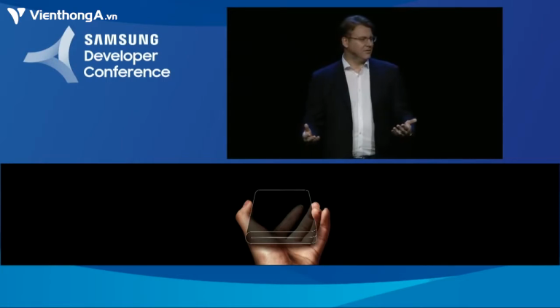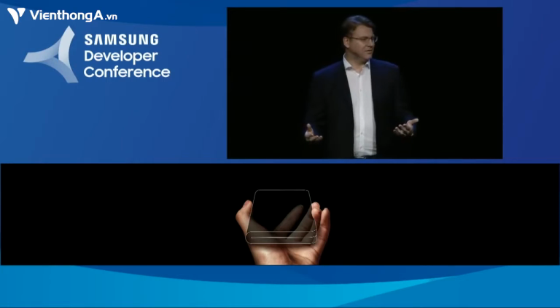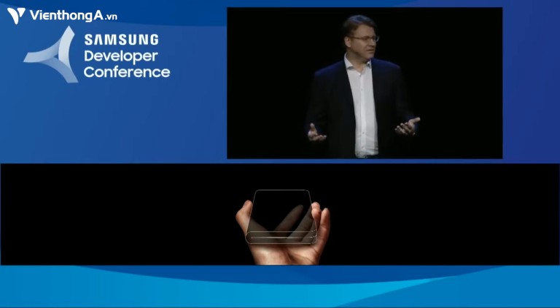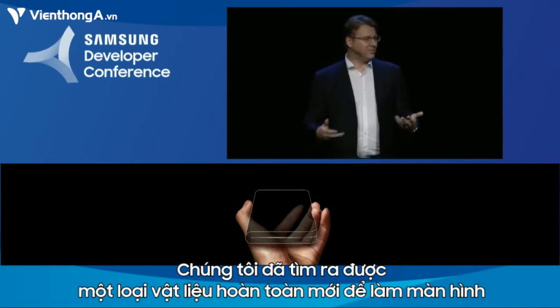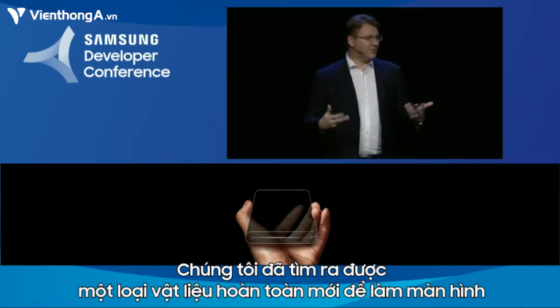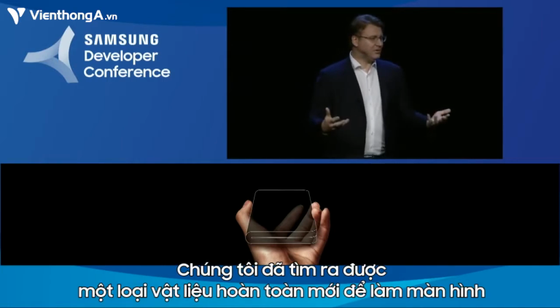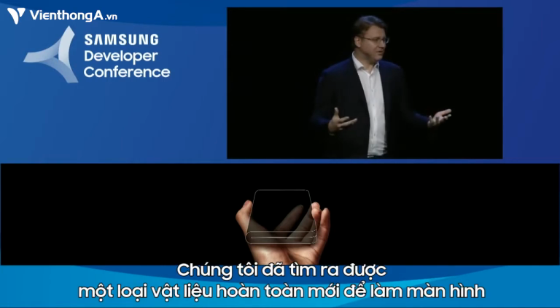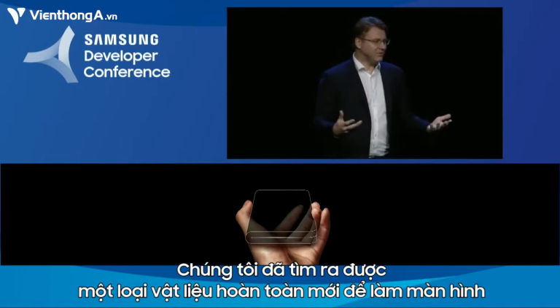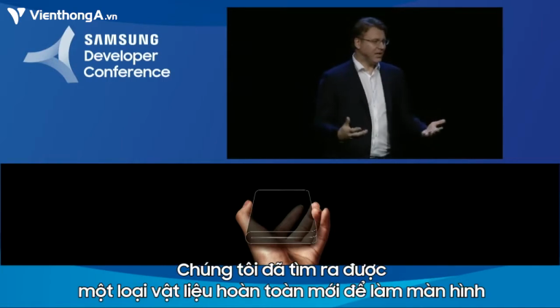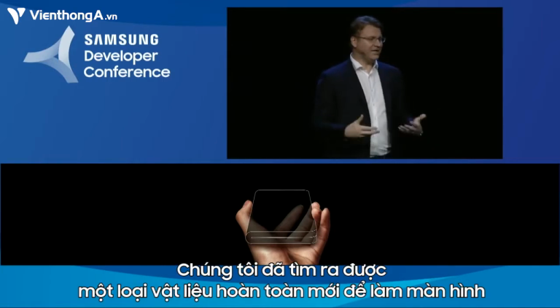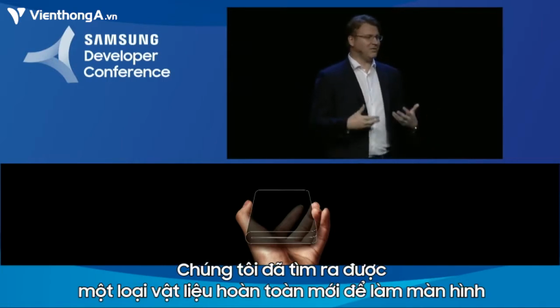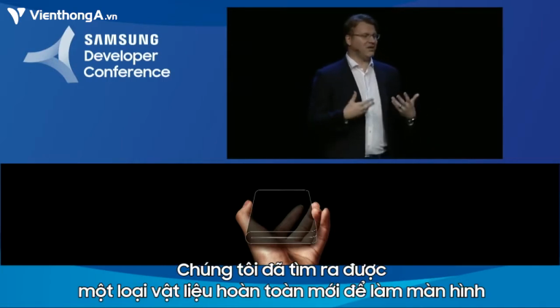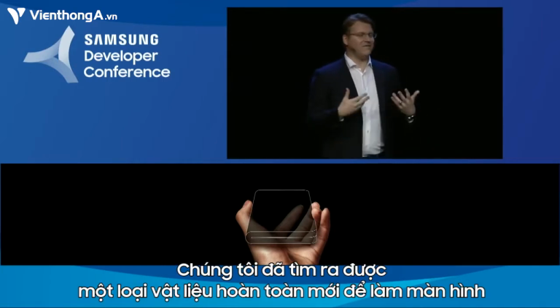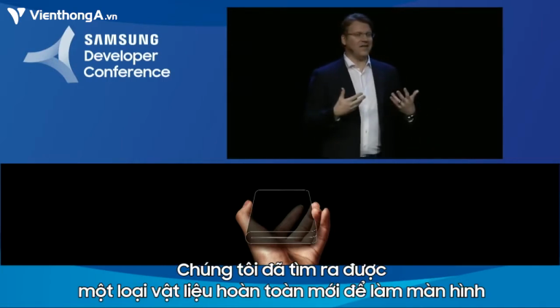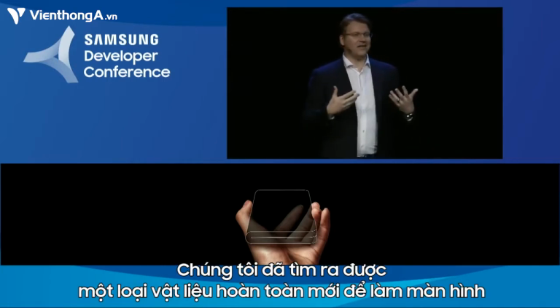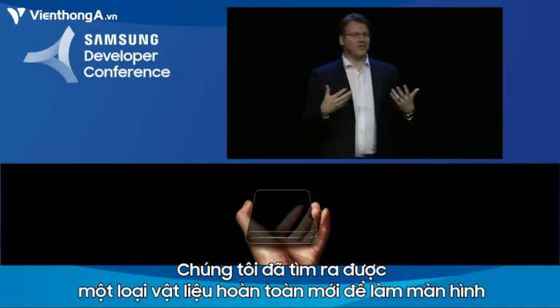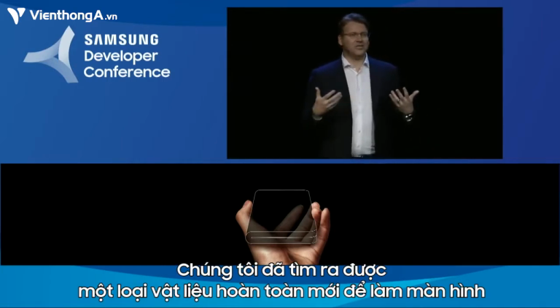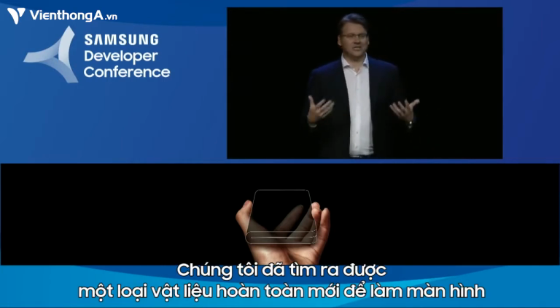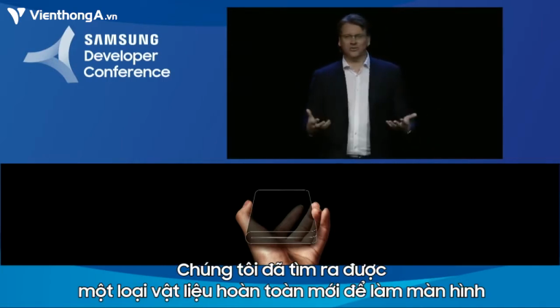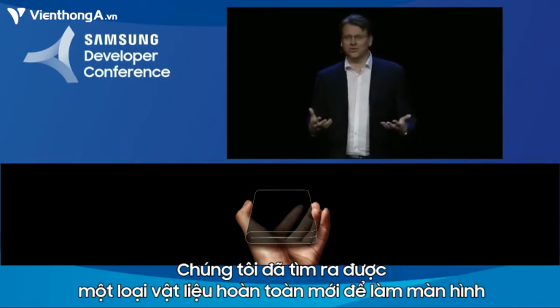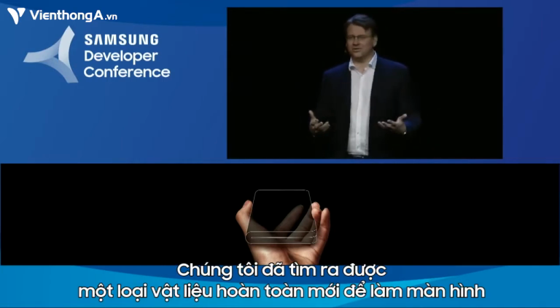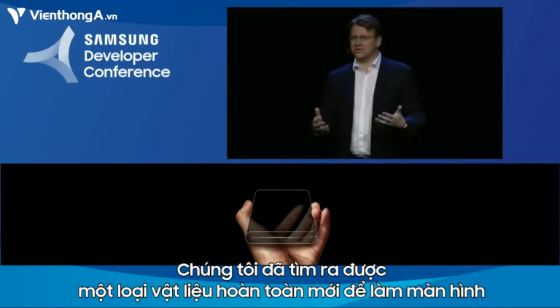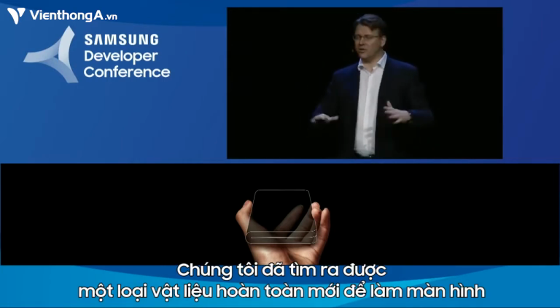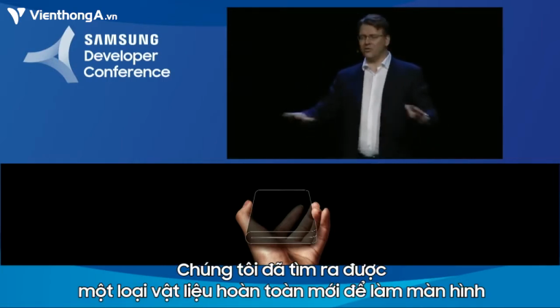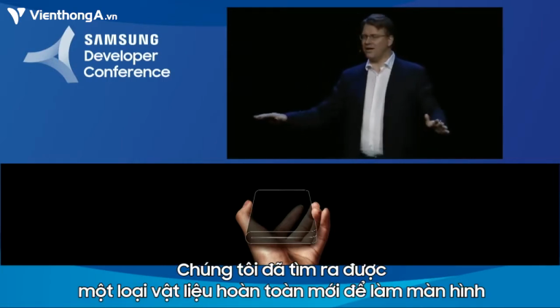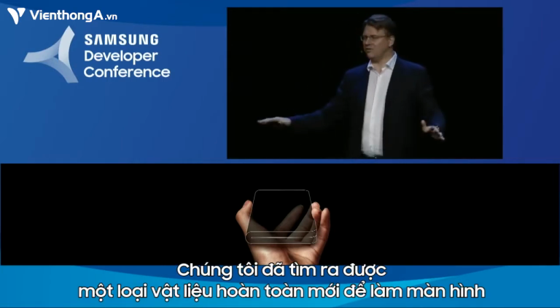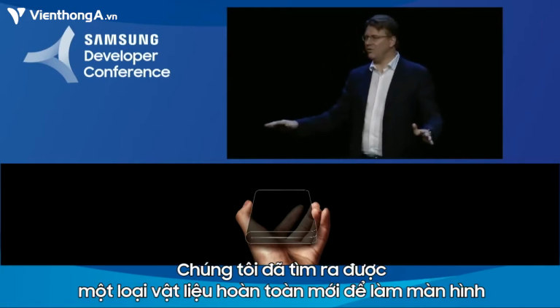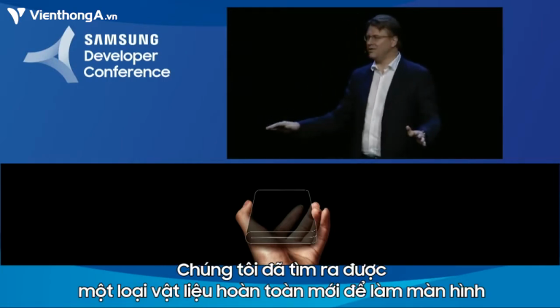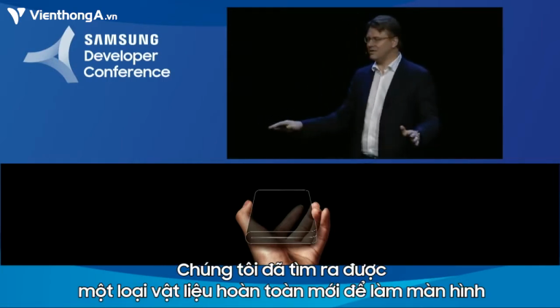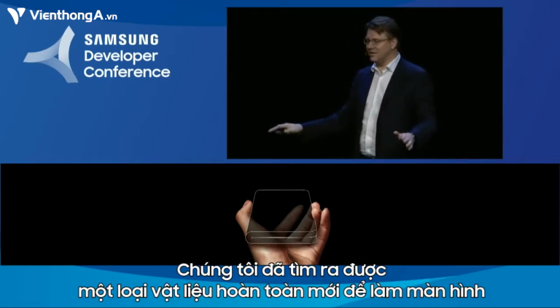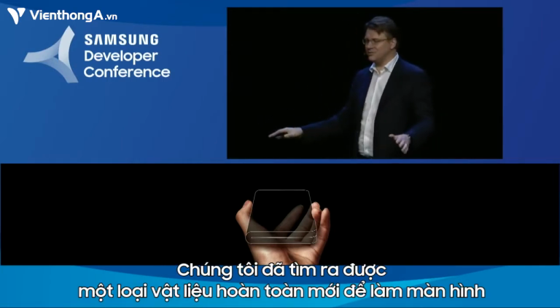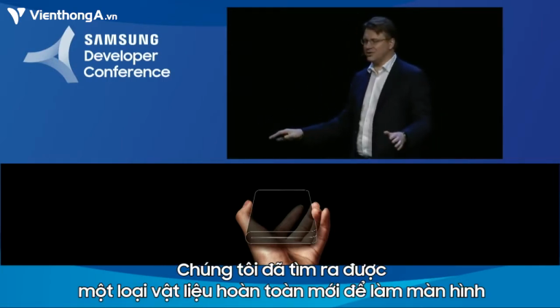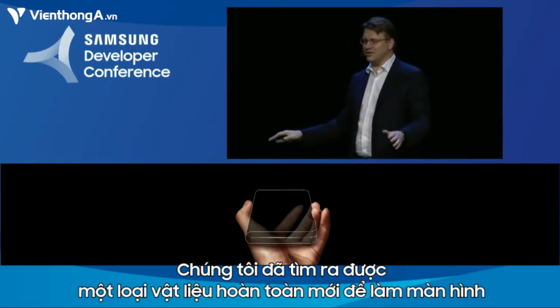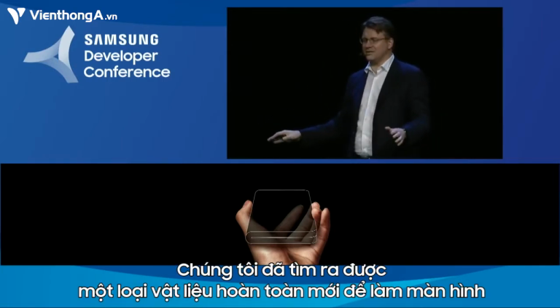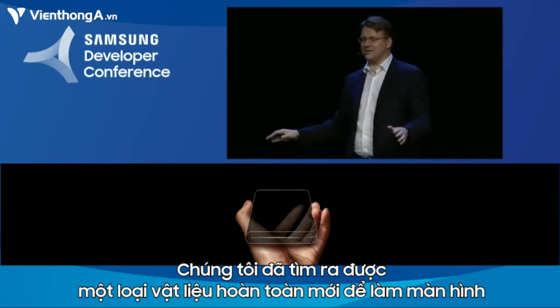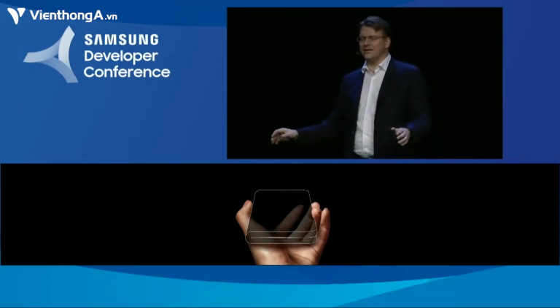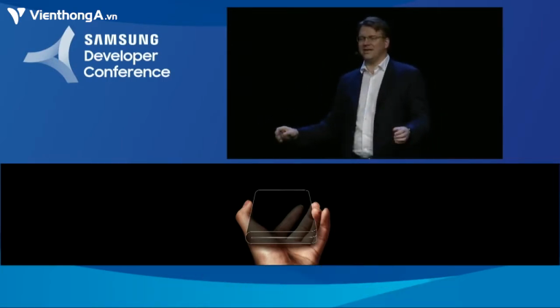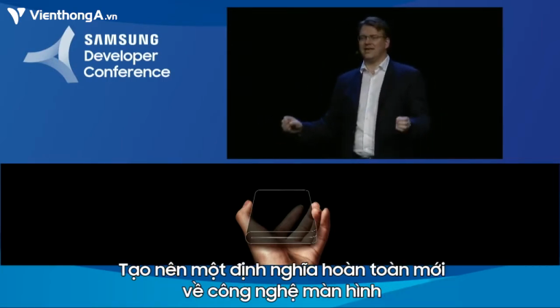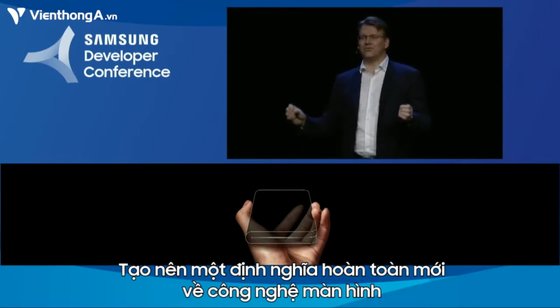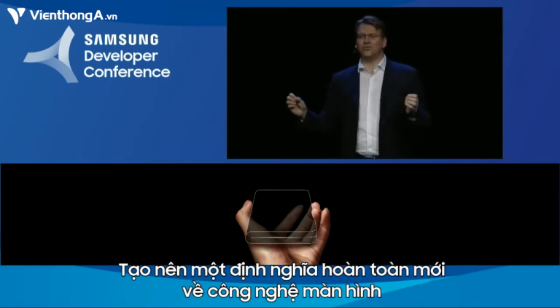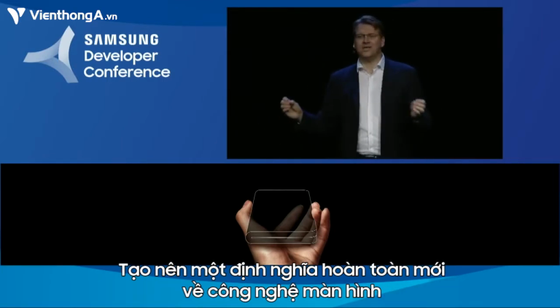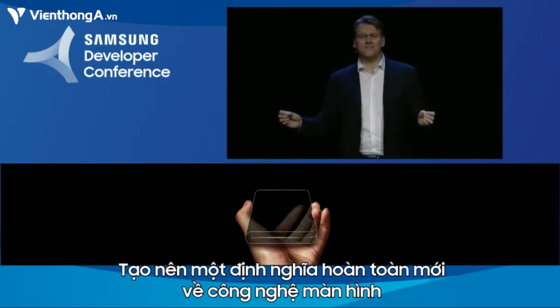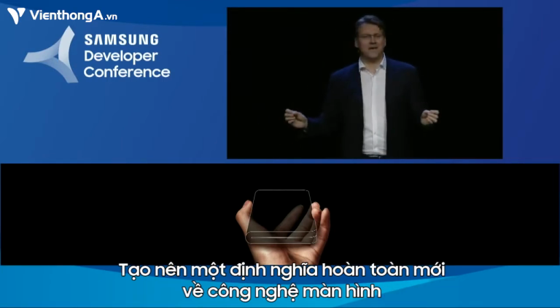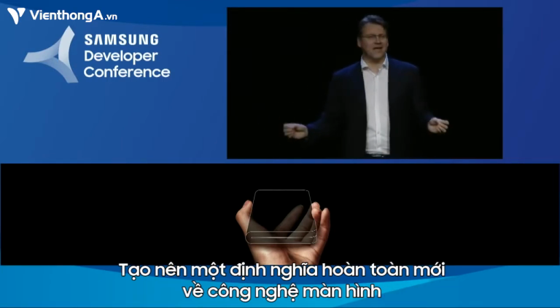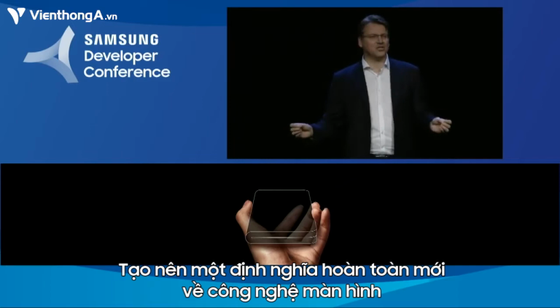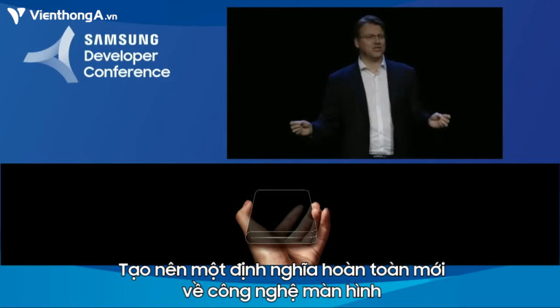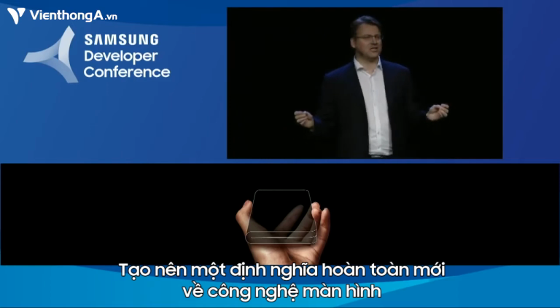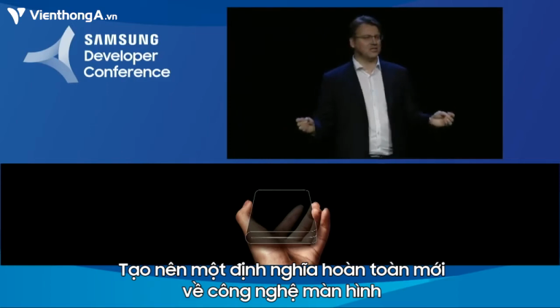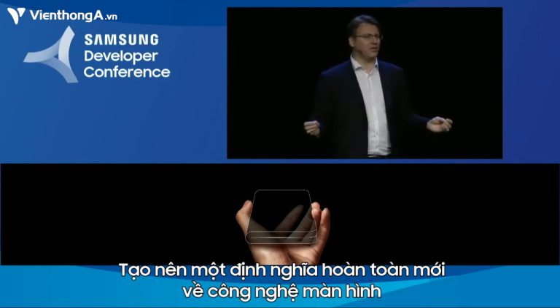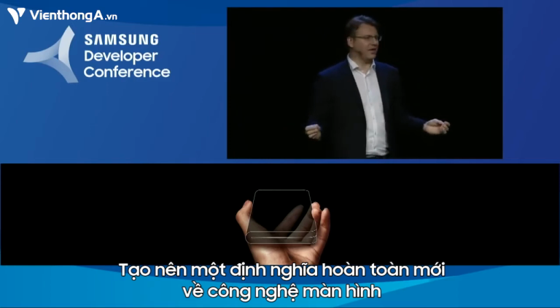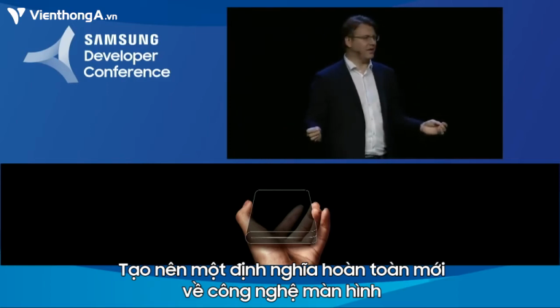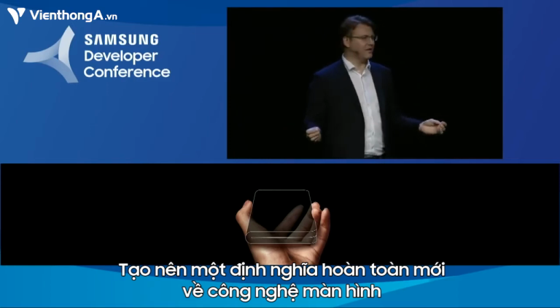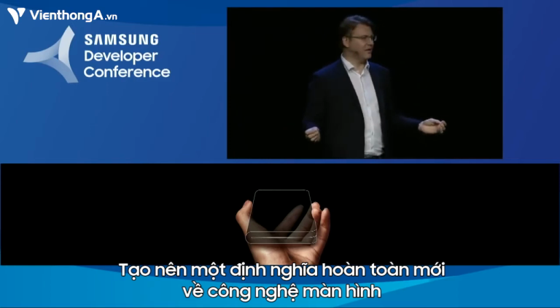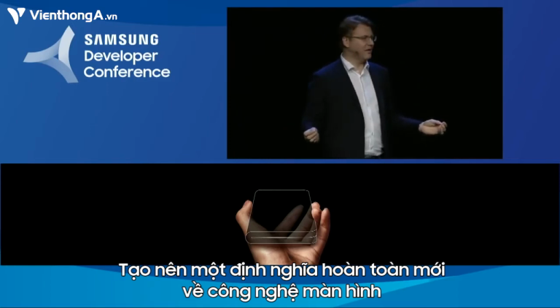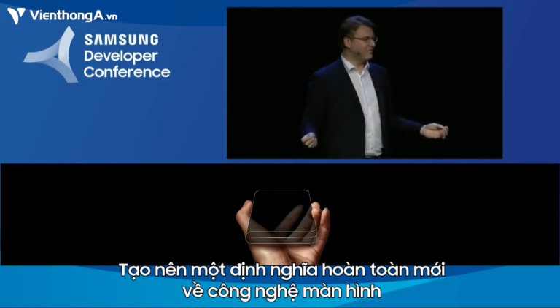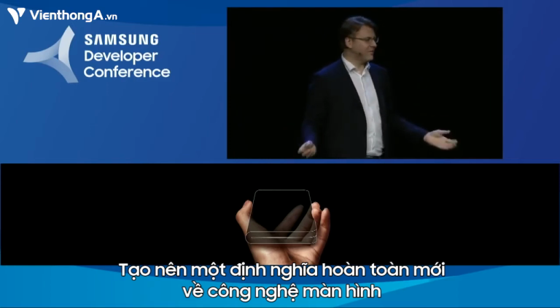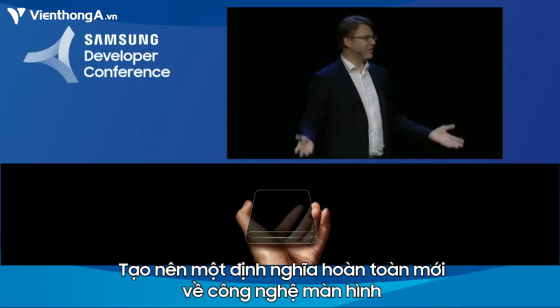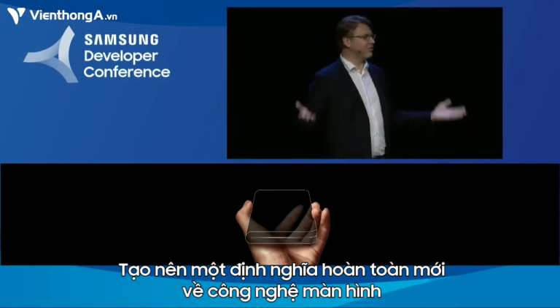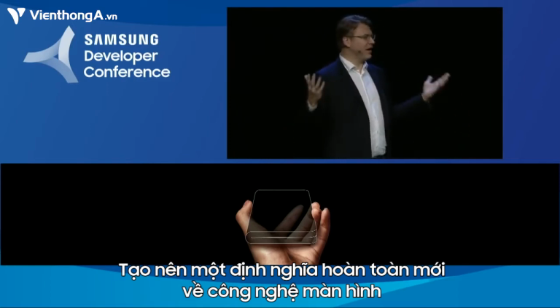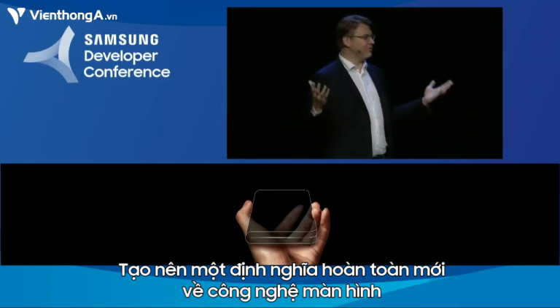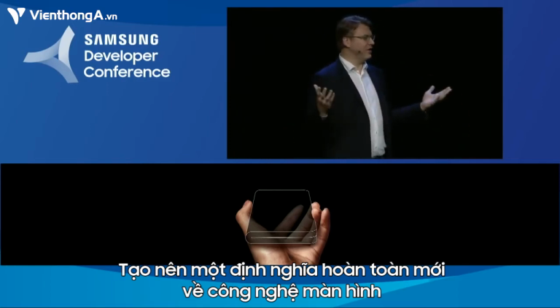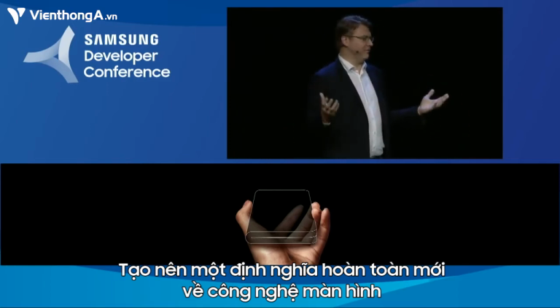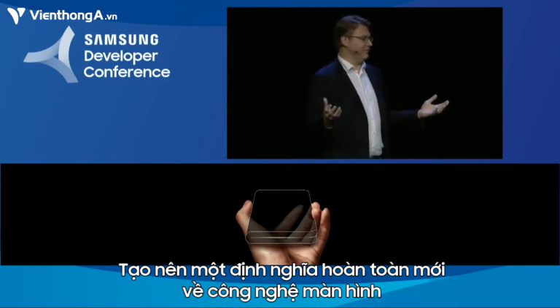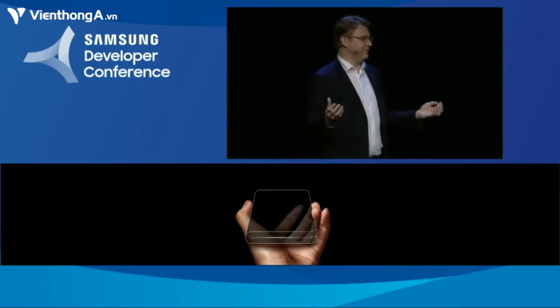To build it, we had to invent new materials, throw out old assumptions, and reimagine the display from the ground up.